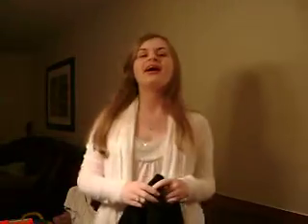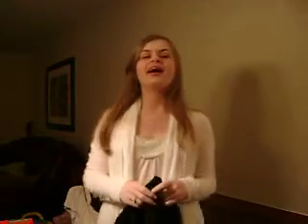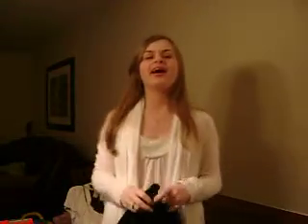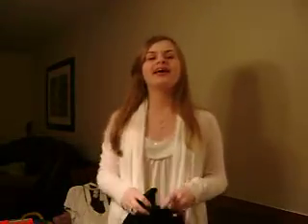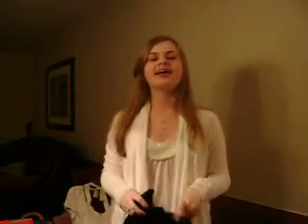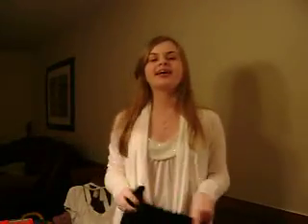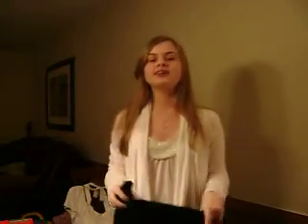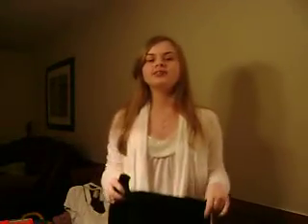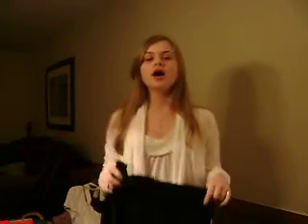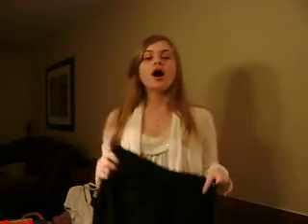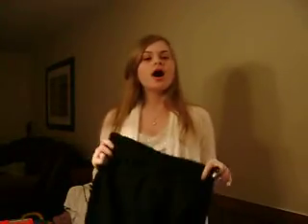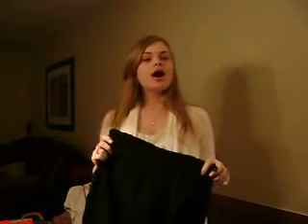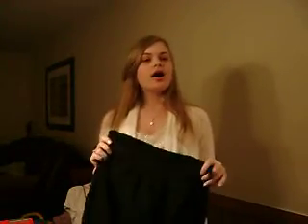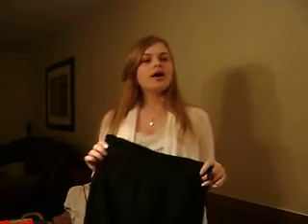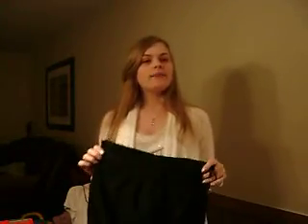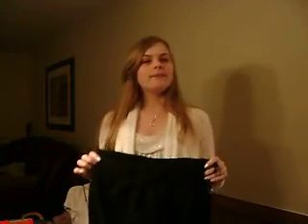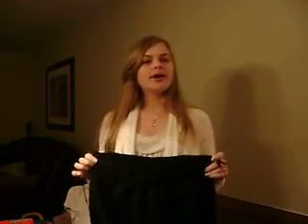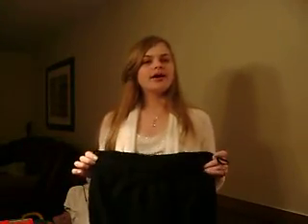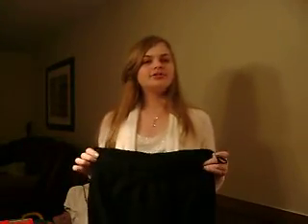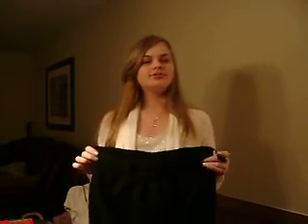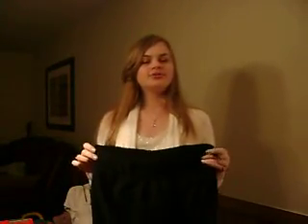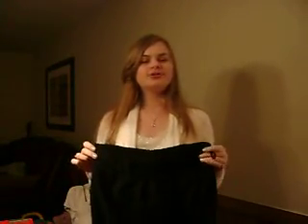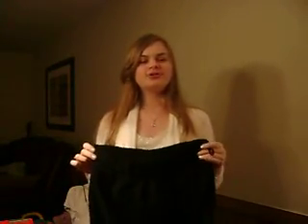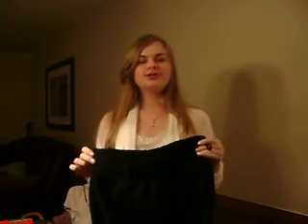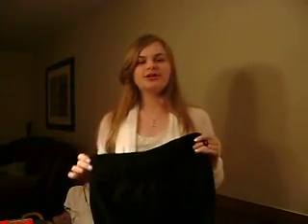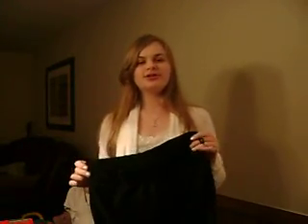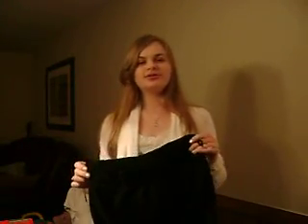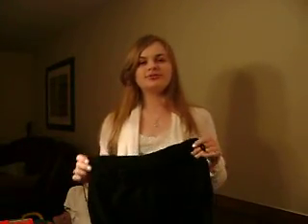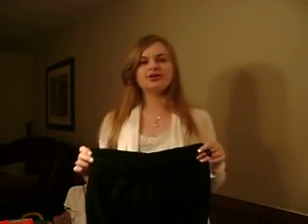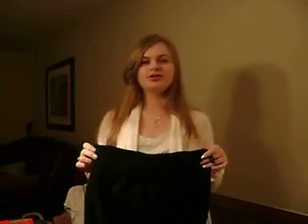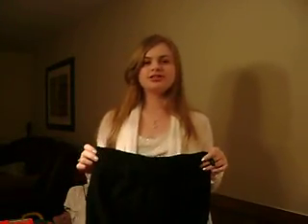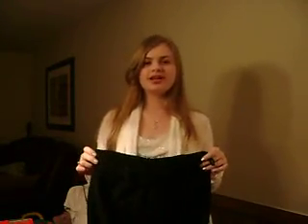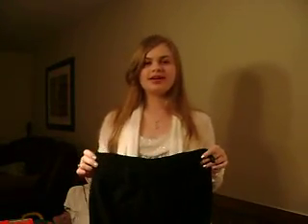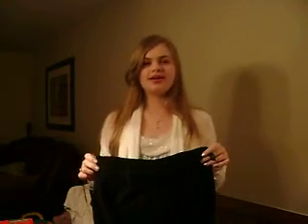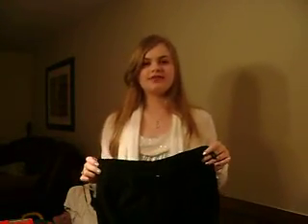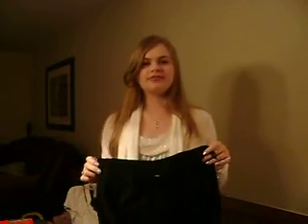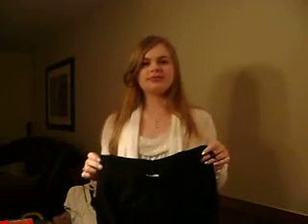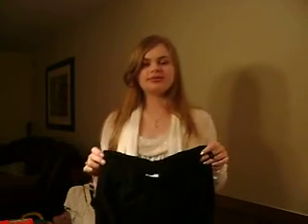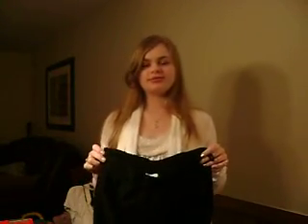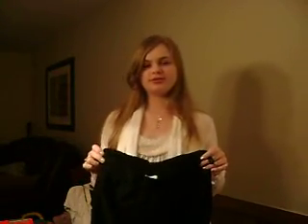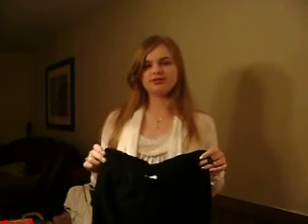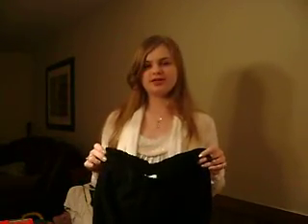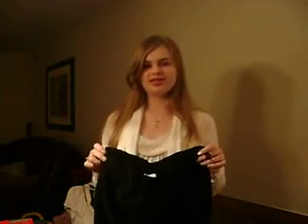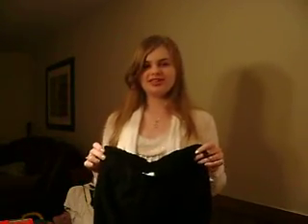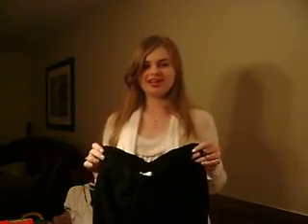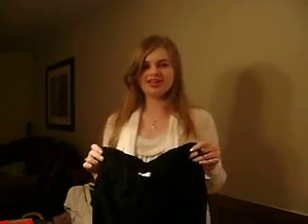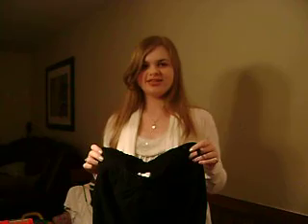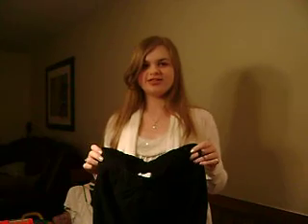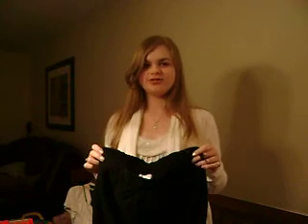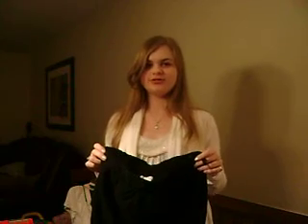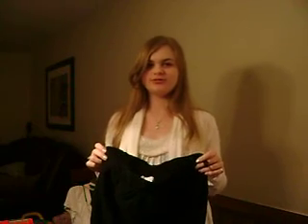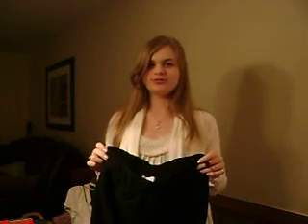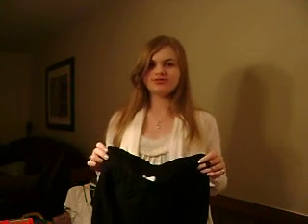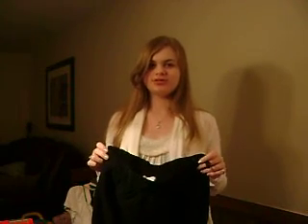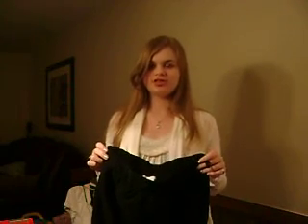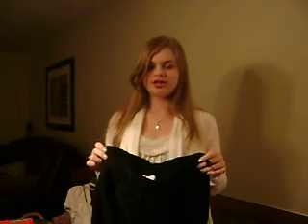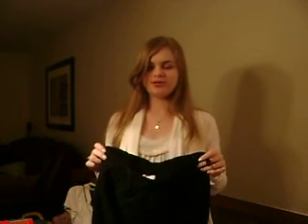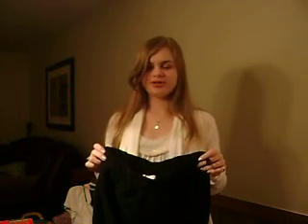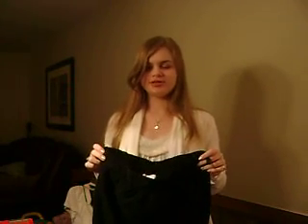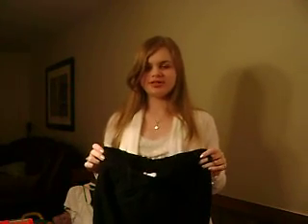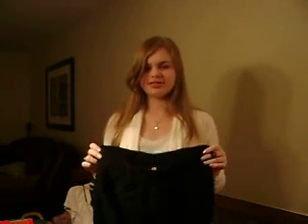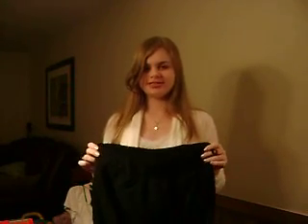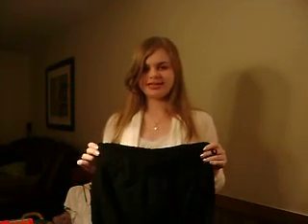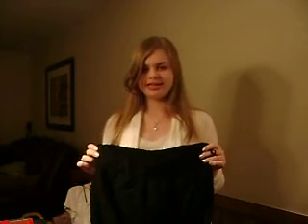Hi guys! I just wanted to show you some clothes that I got from December 2009 to January 2010.